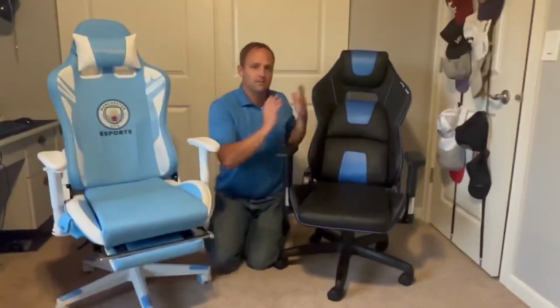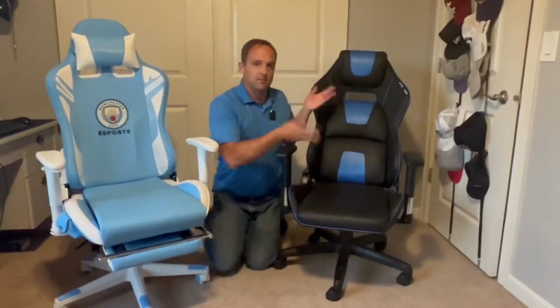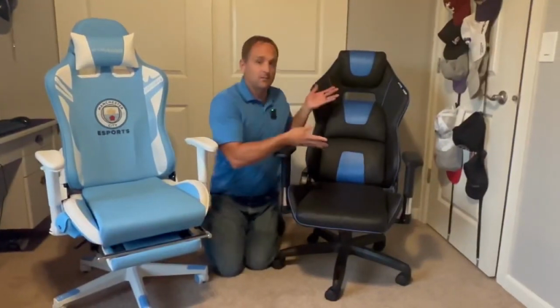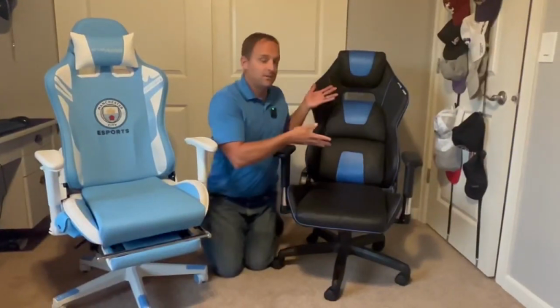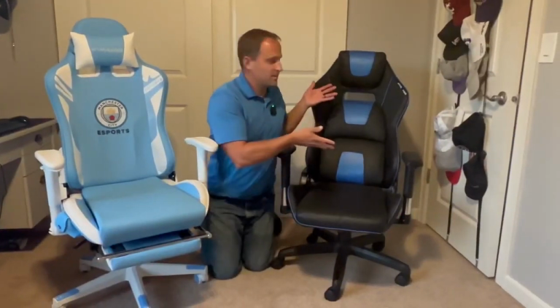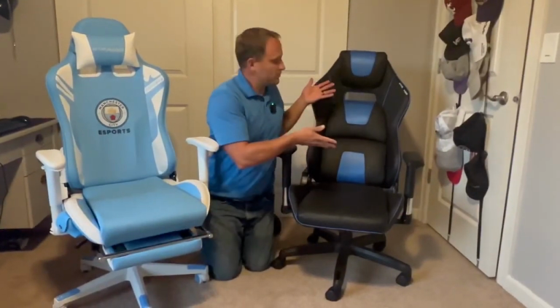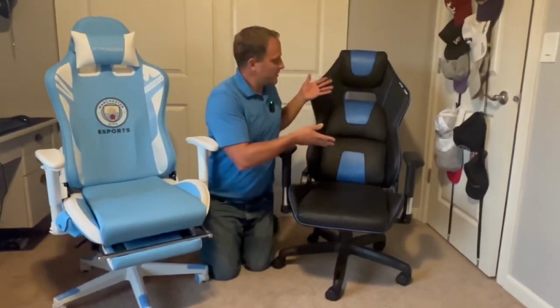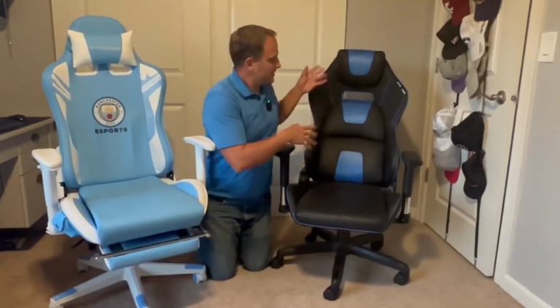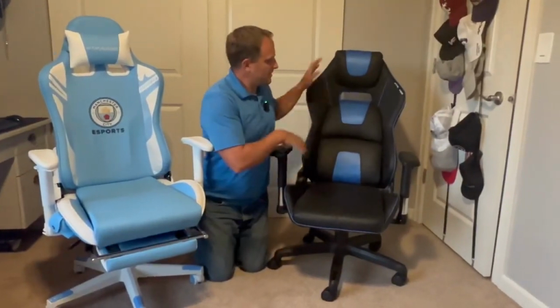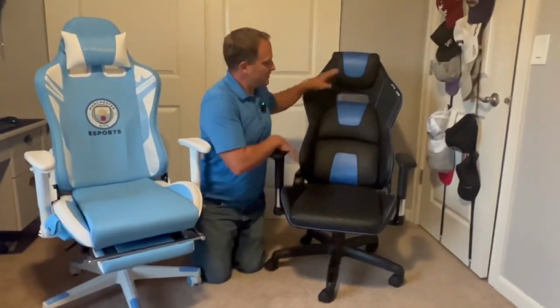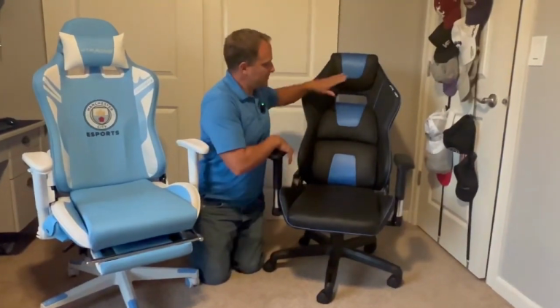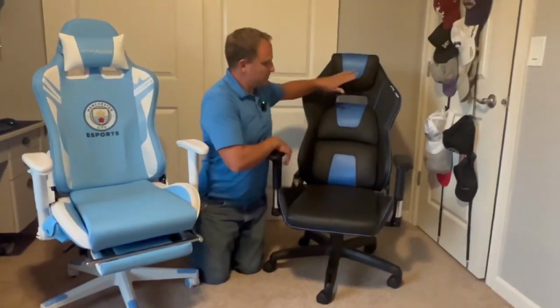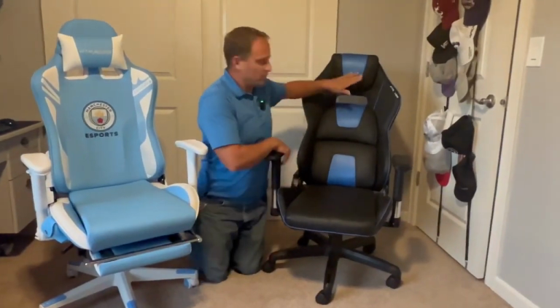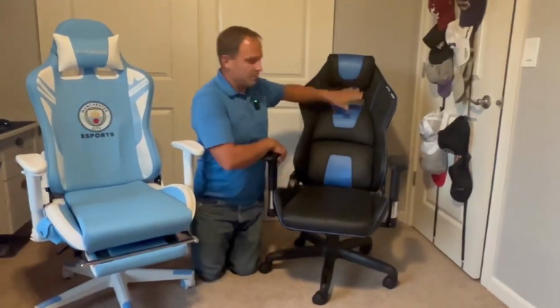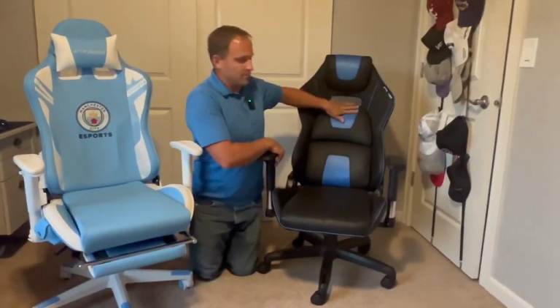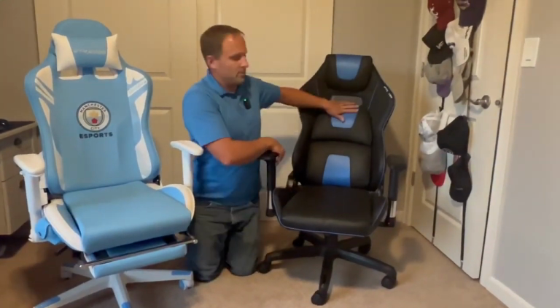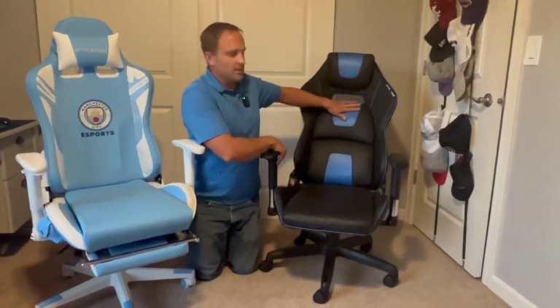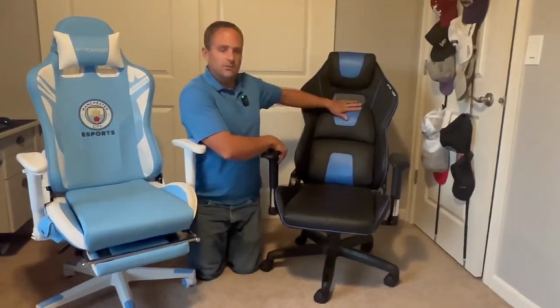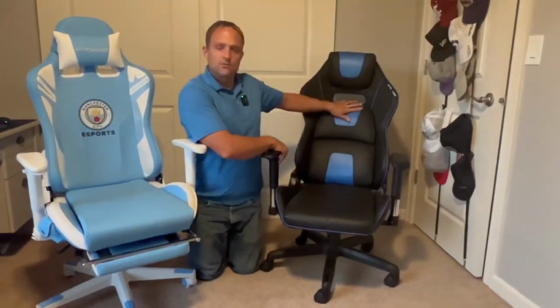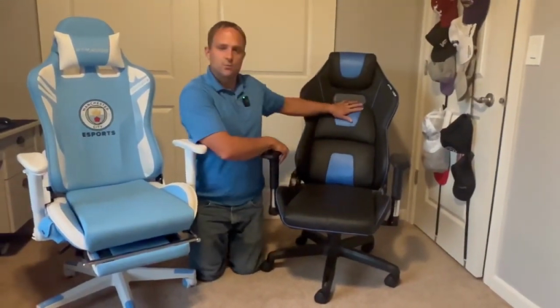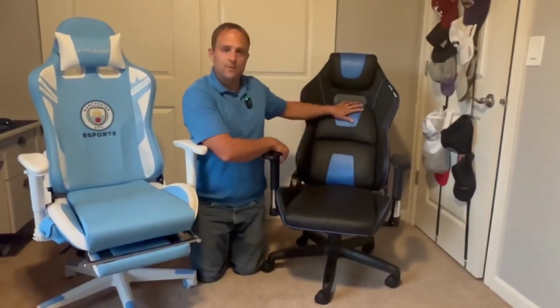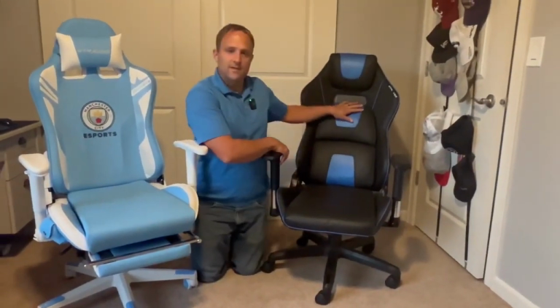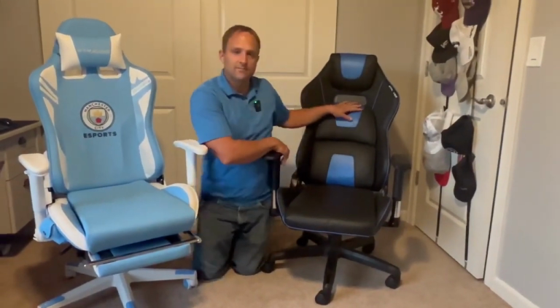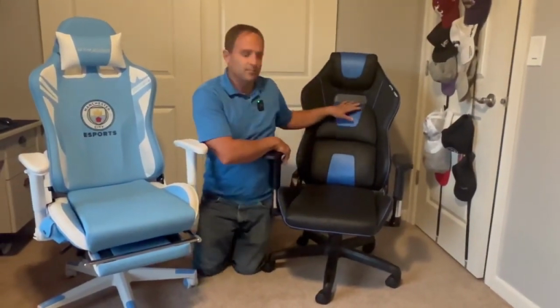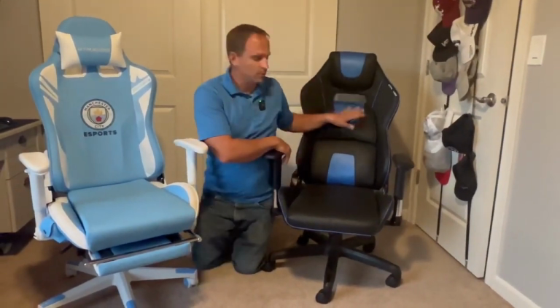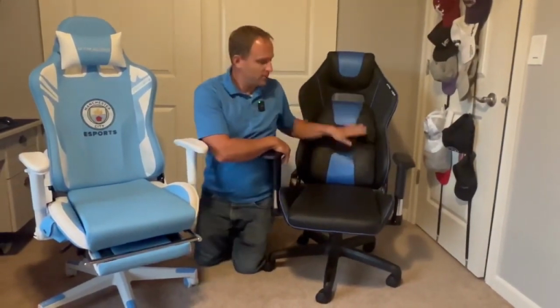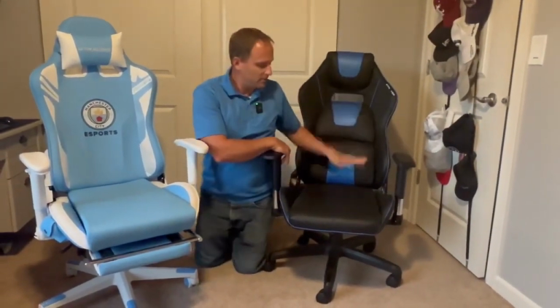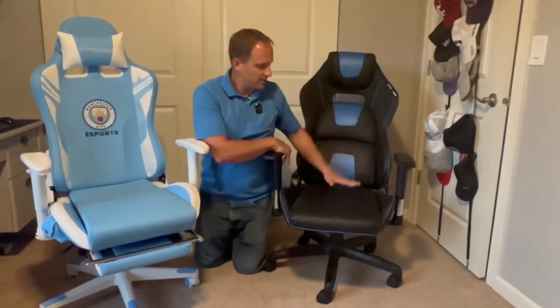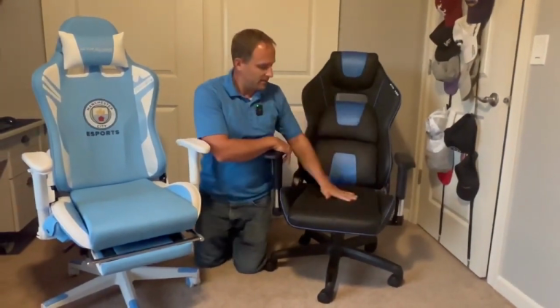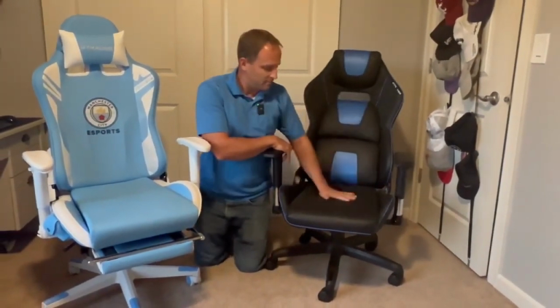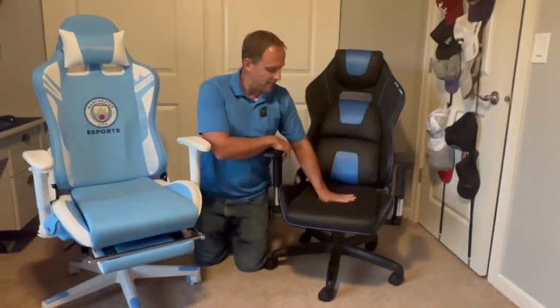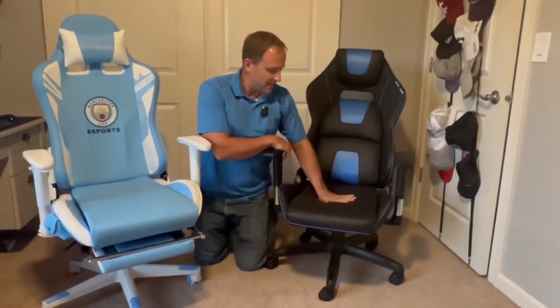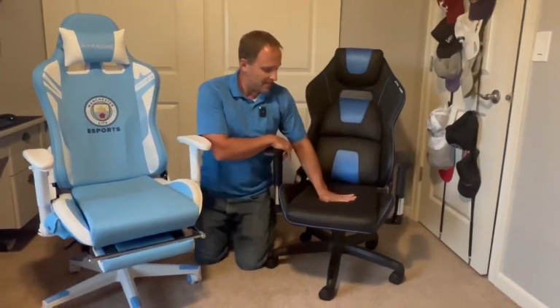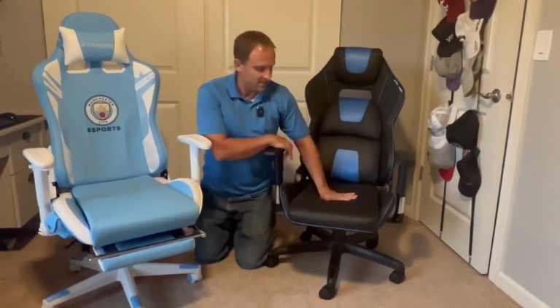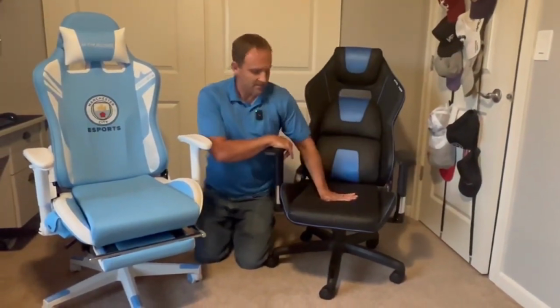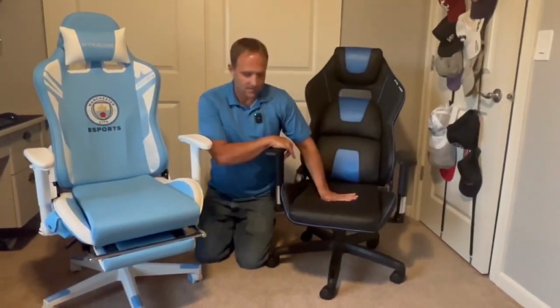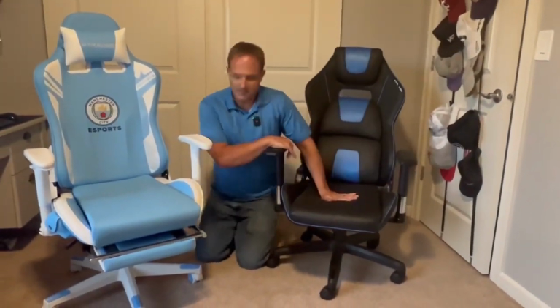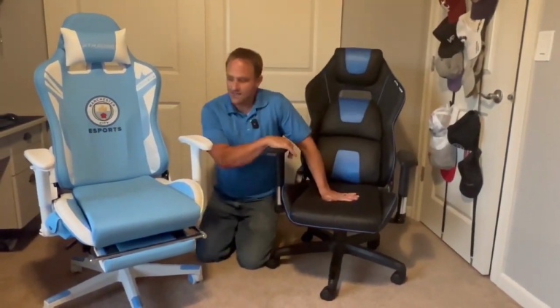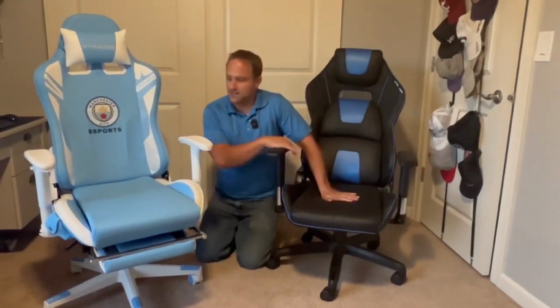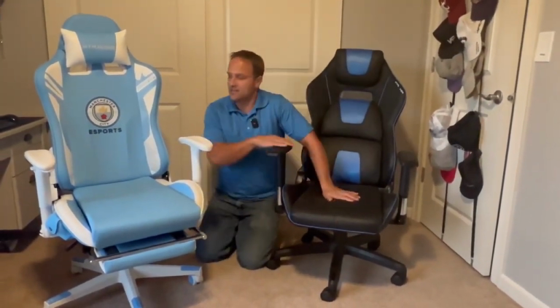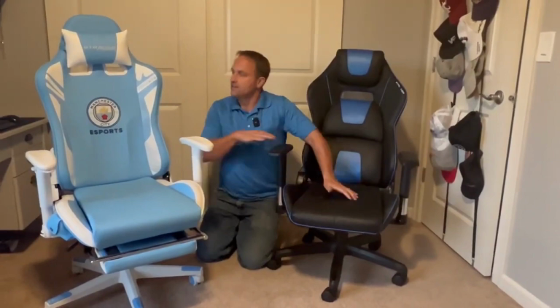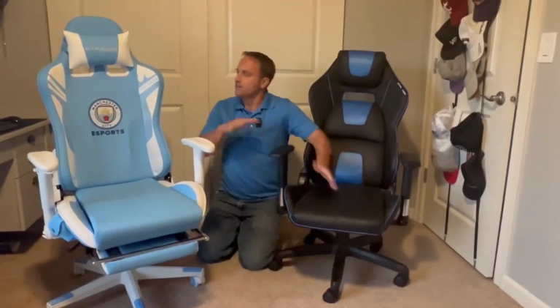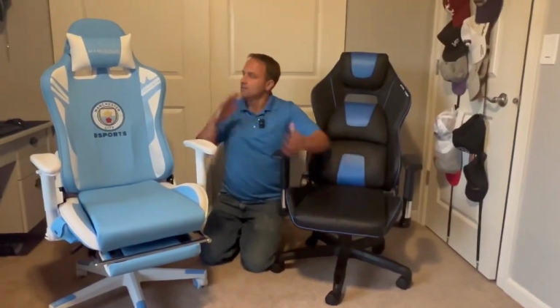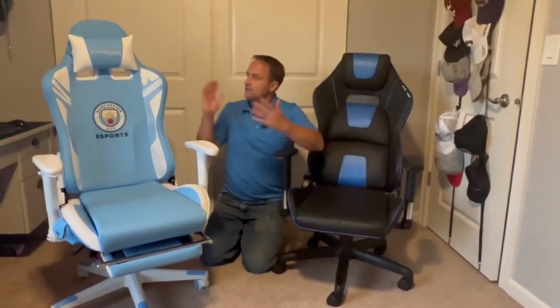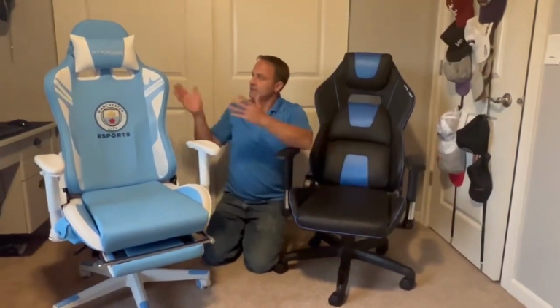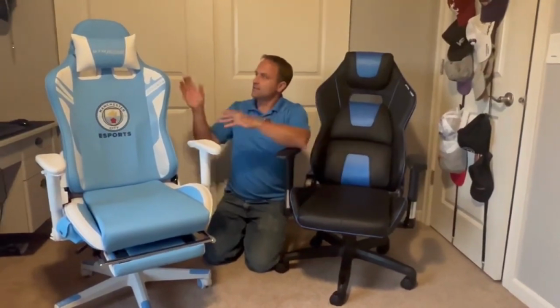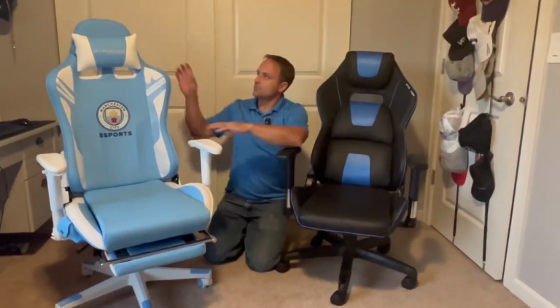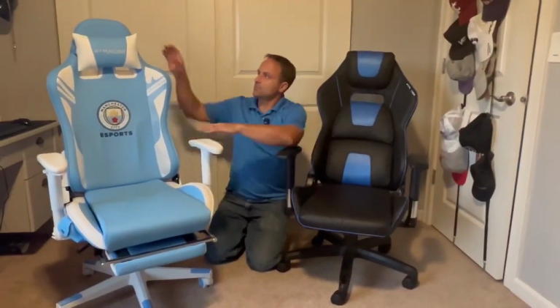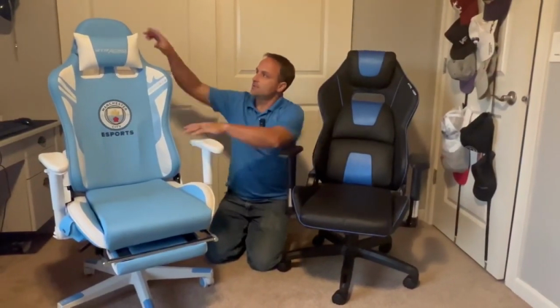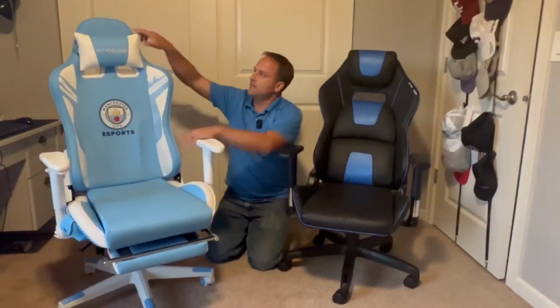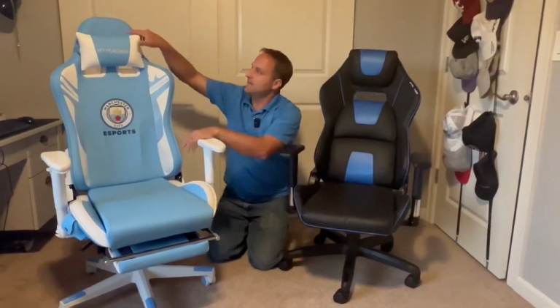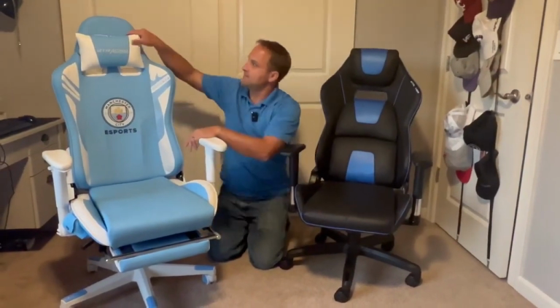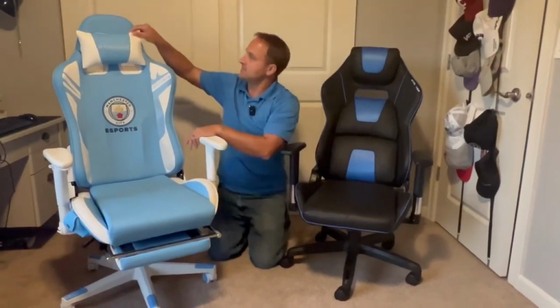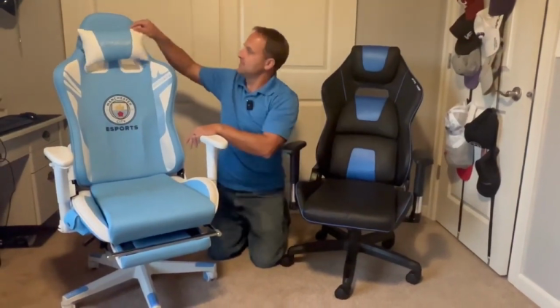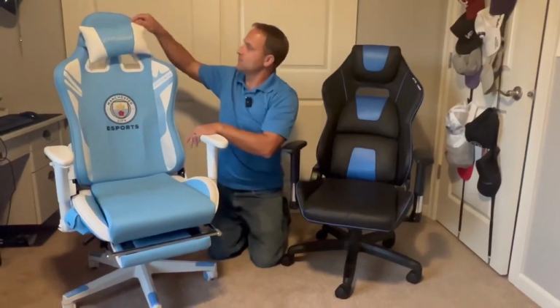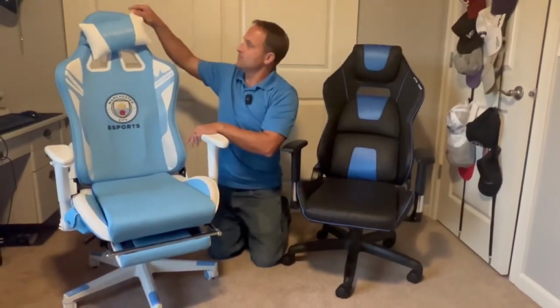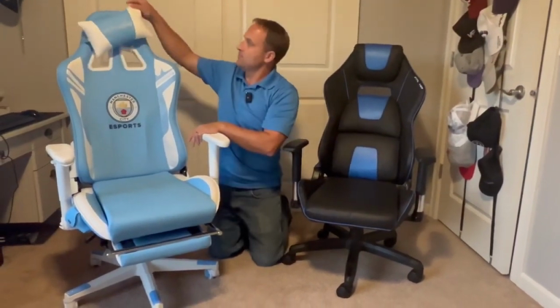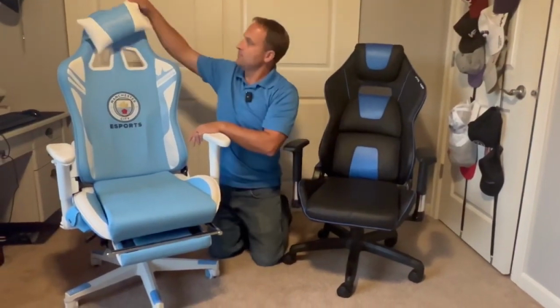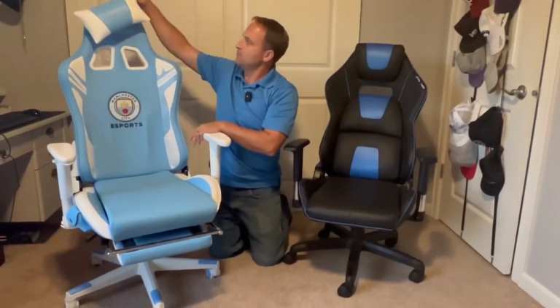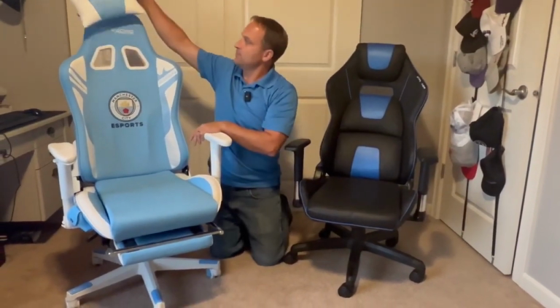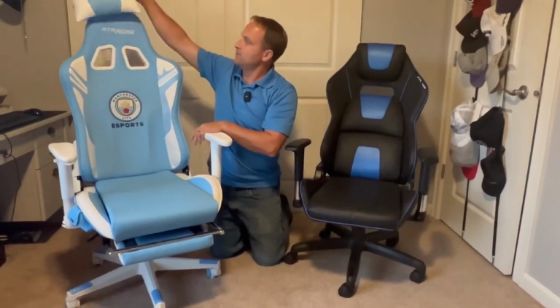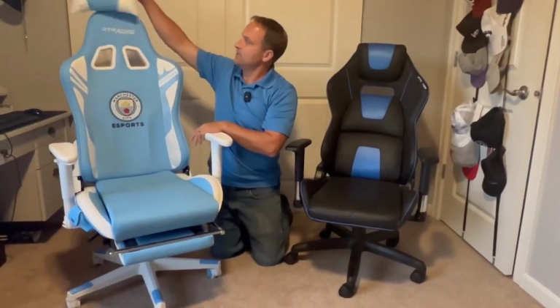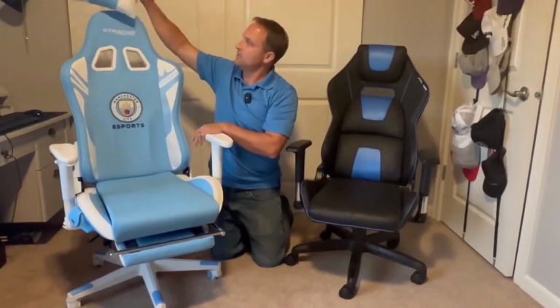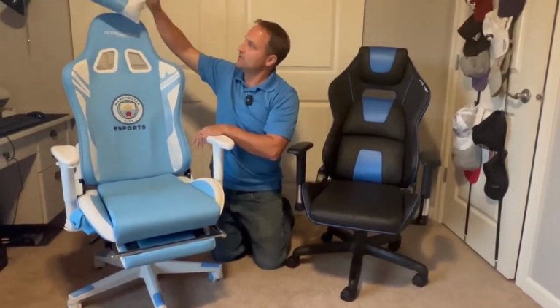This one comes in multiple colors — we have the blue and the black today. This one also has a removable pillow headrest.